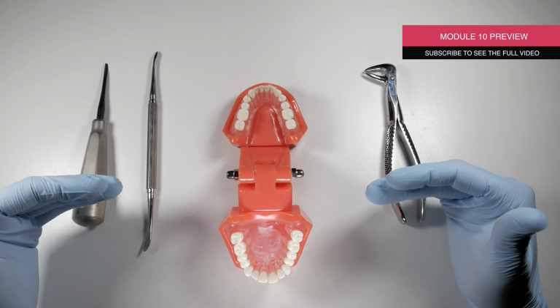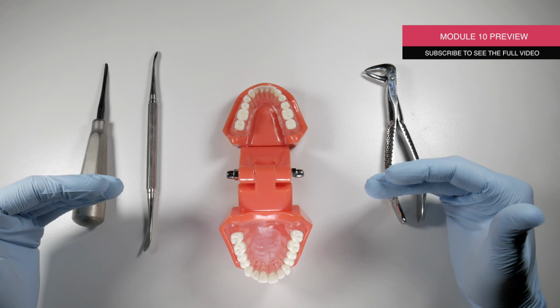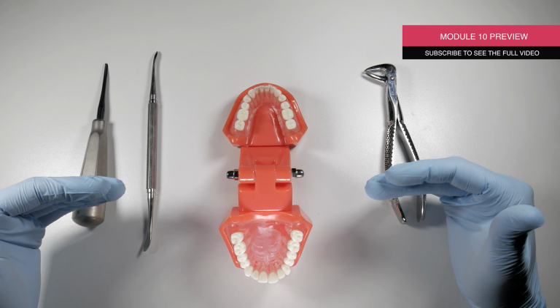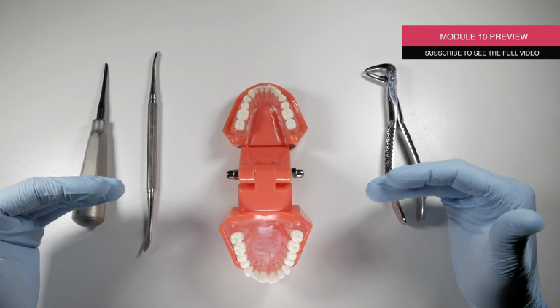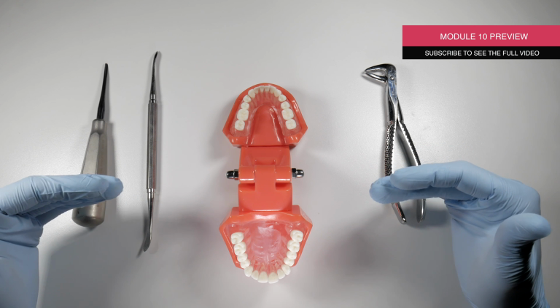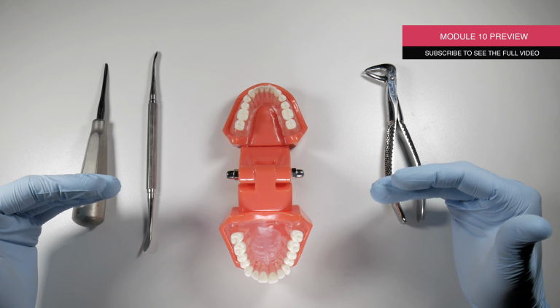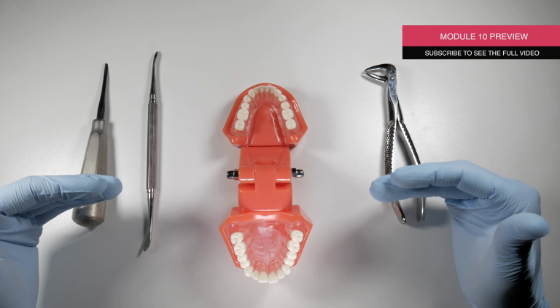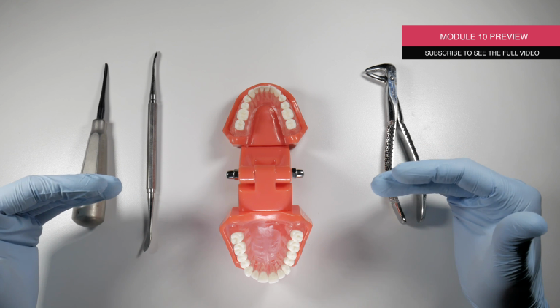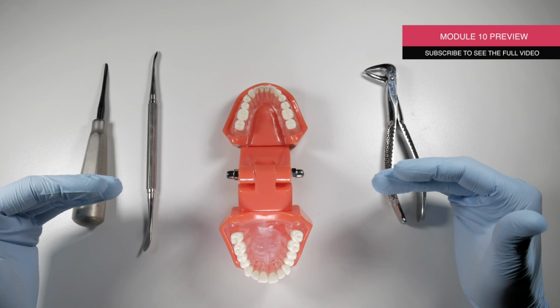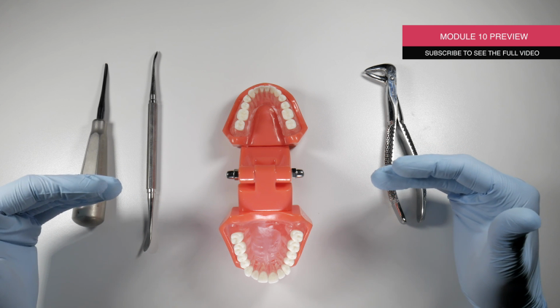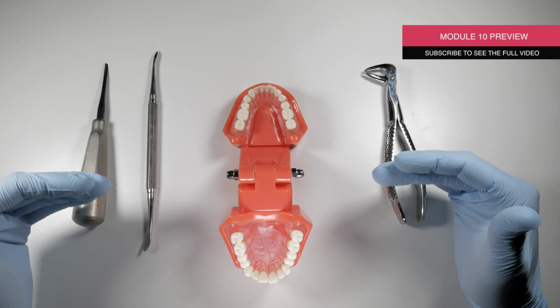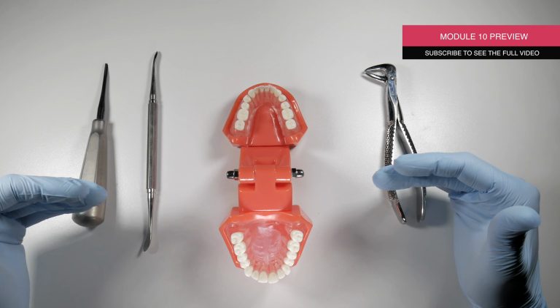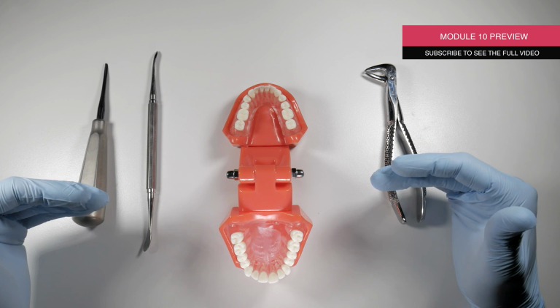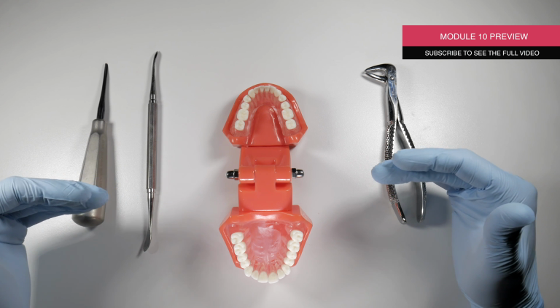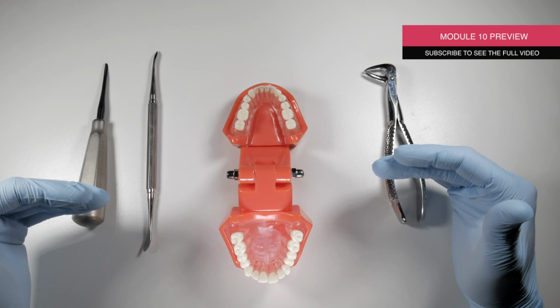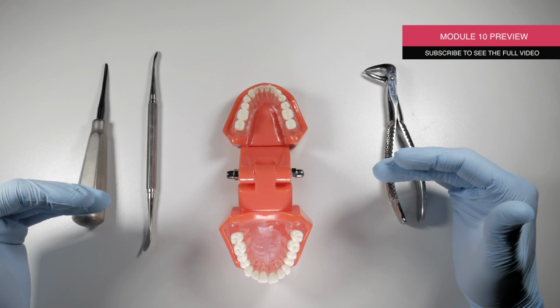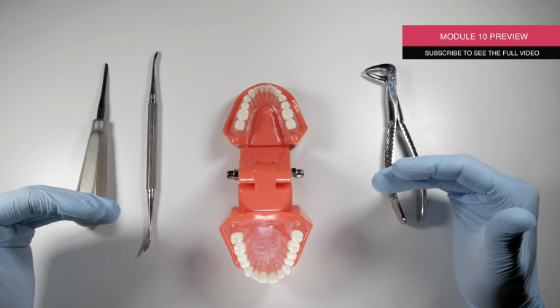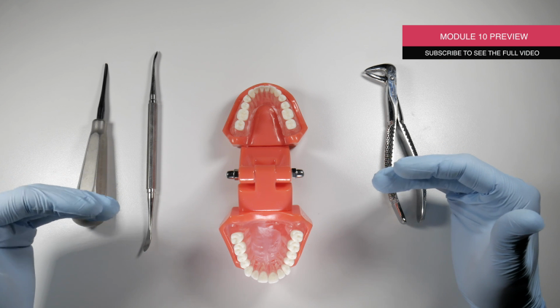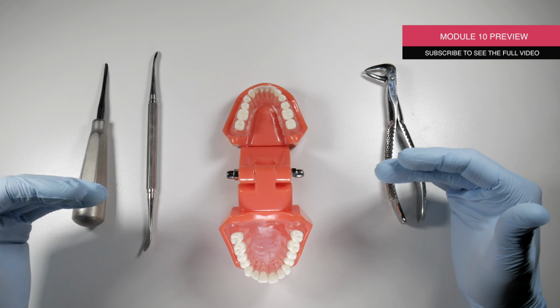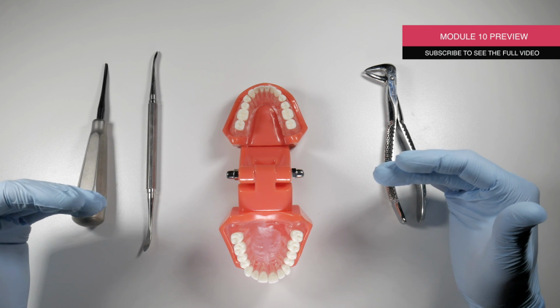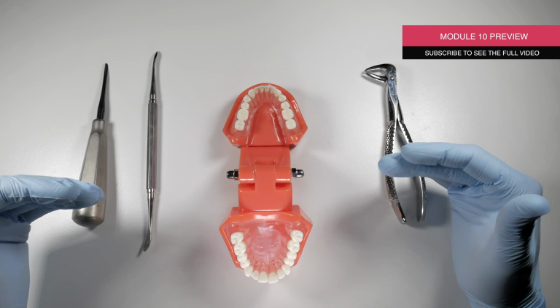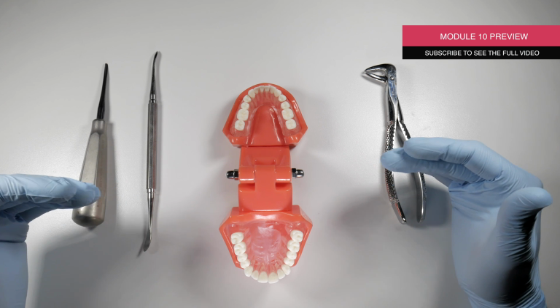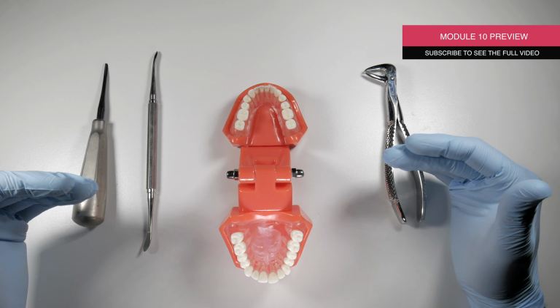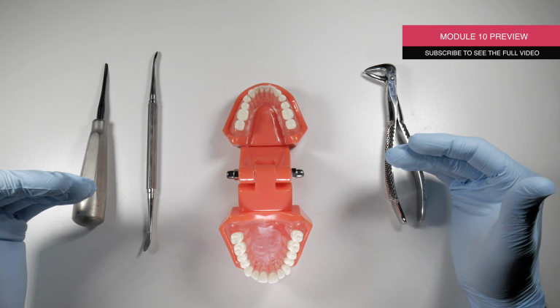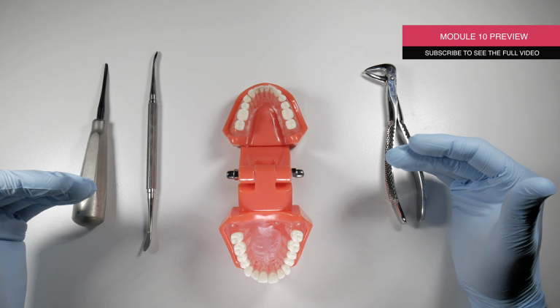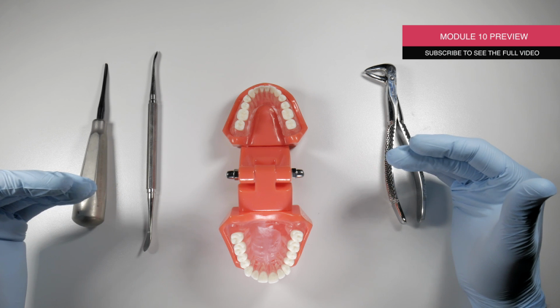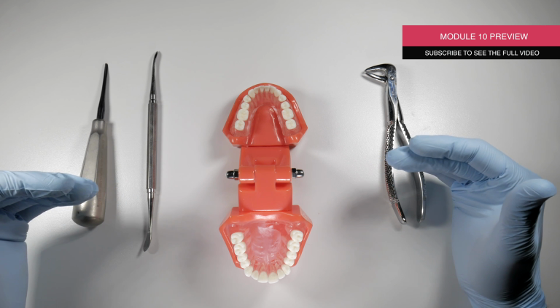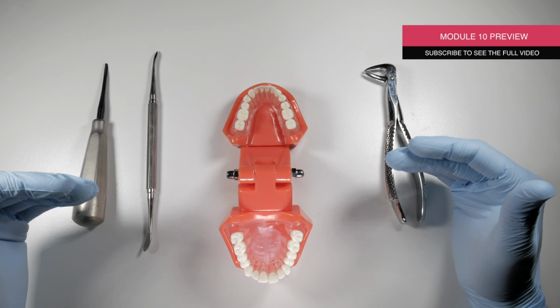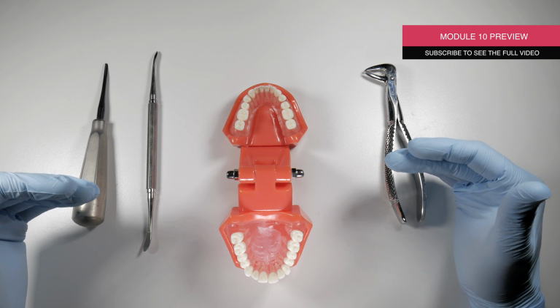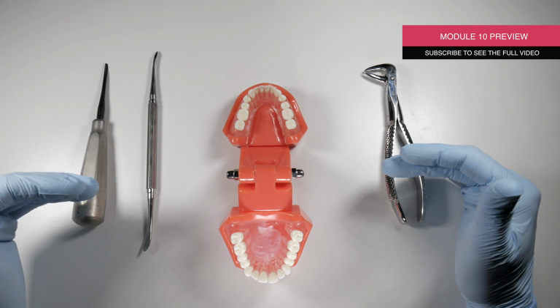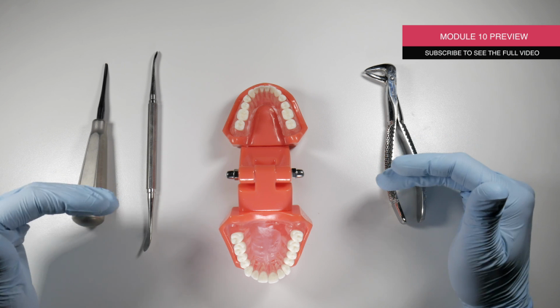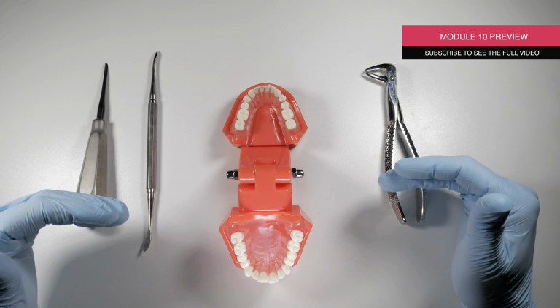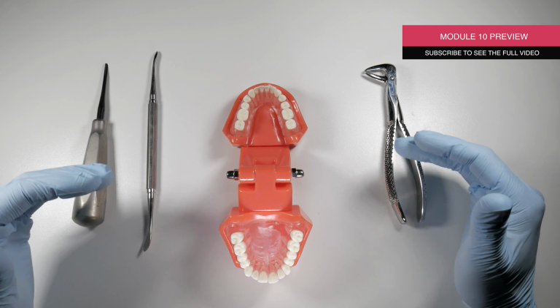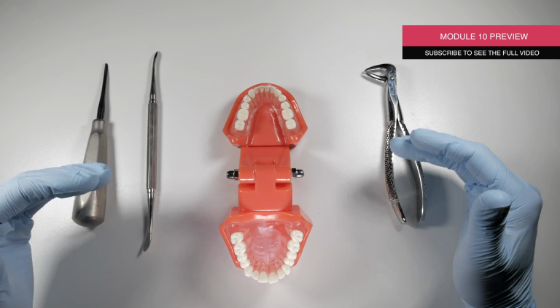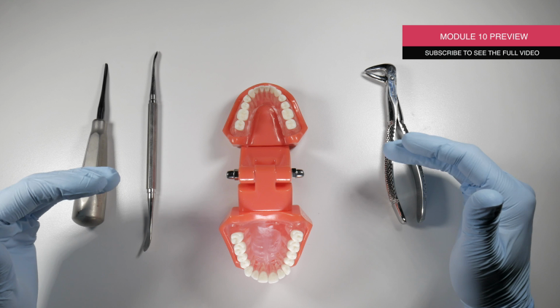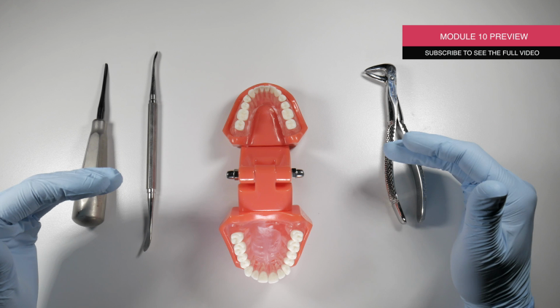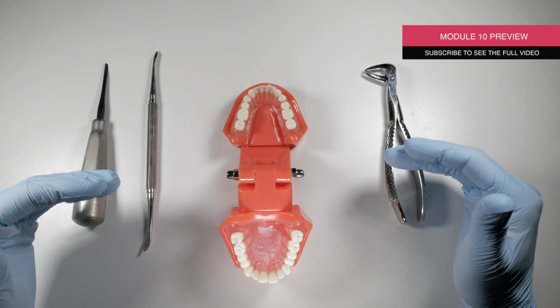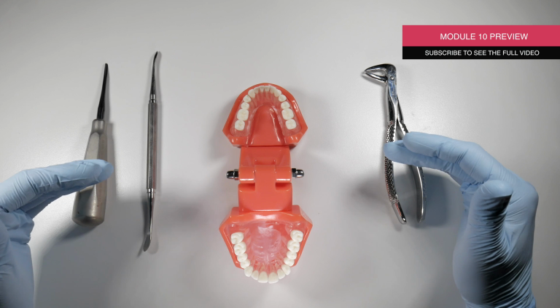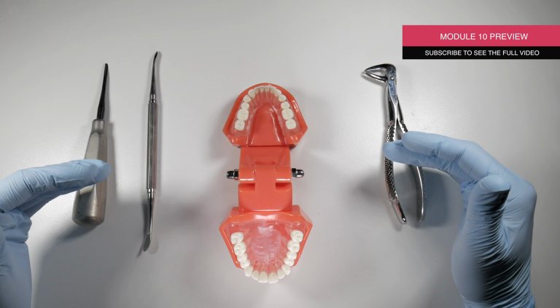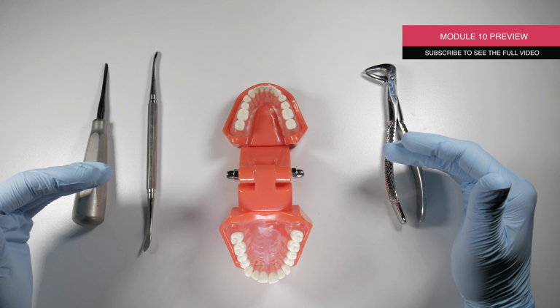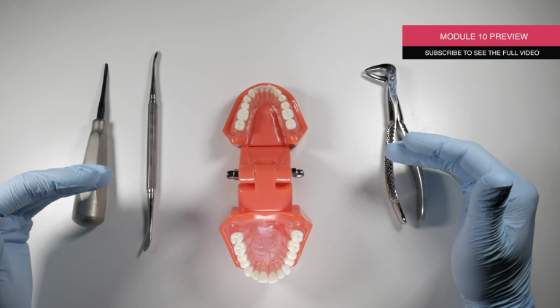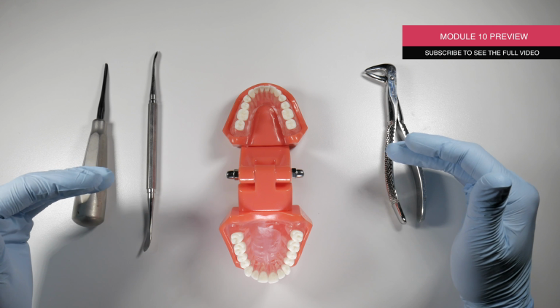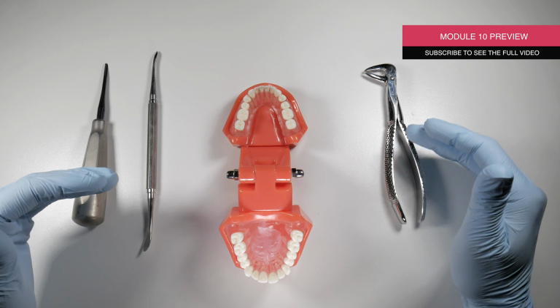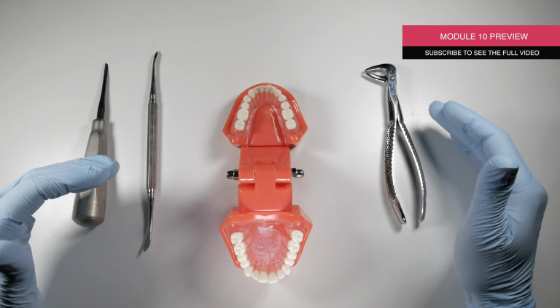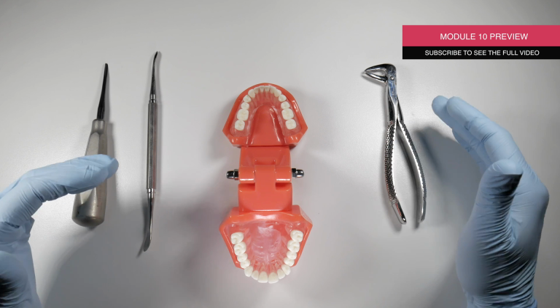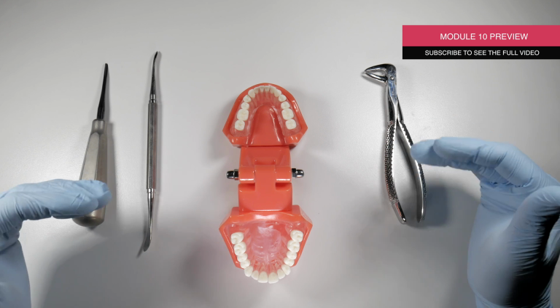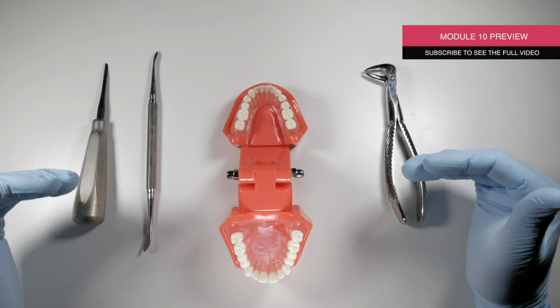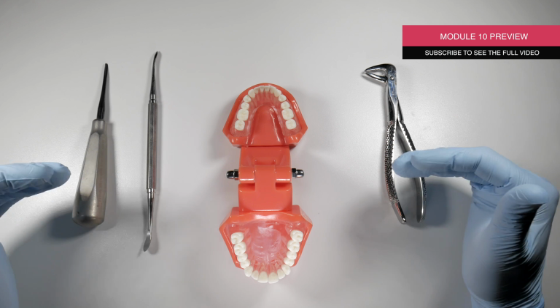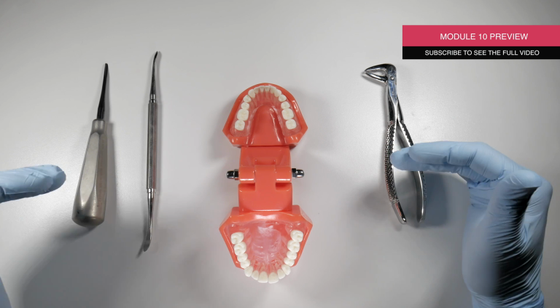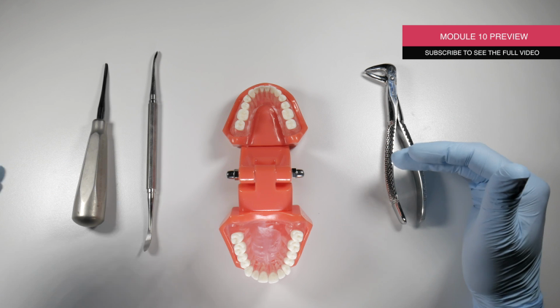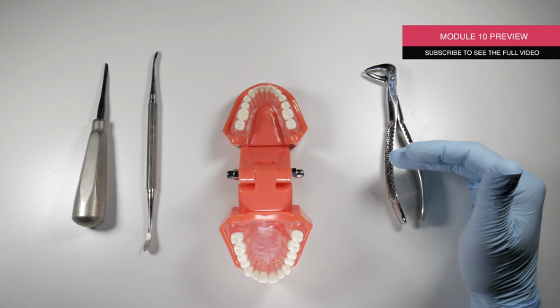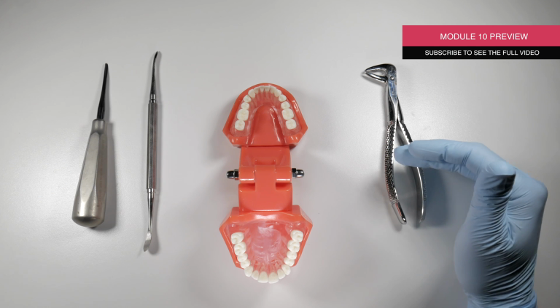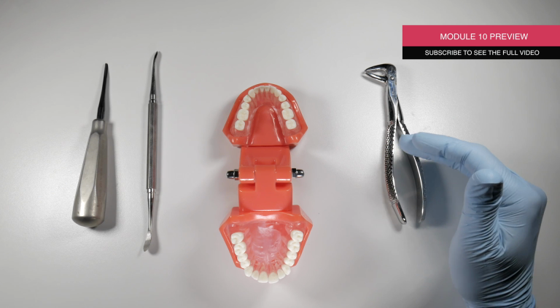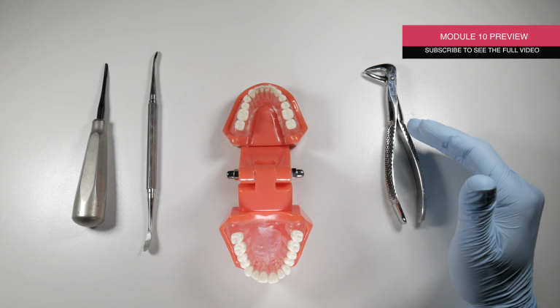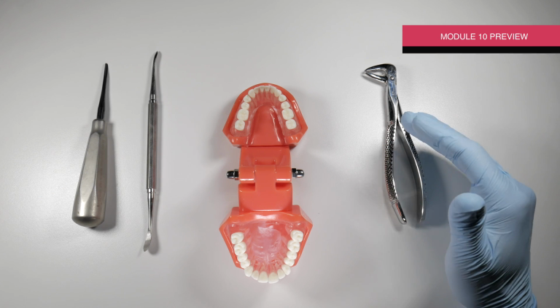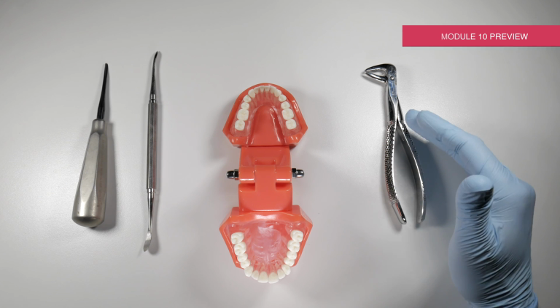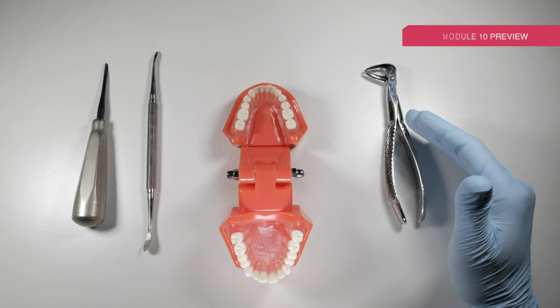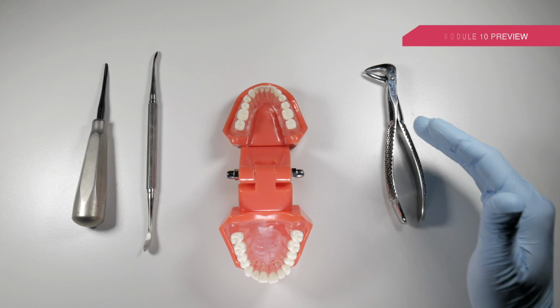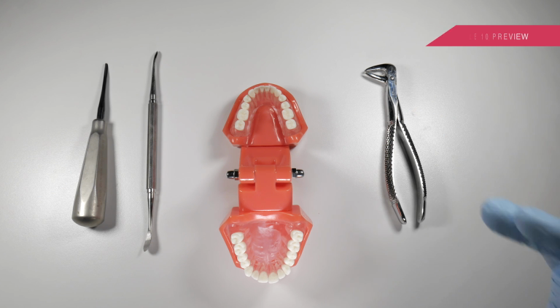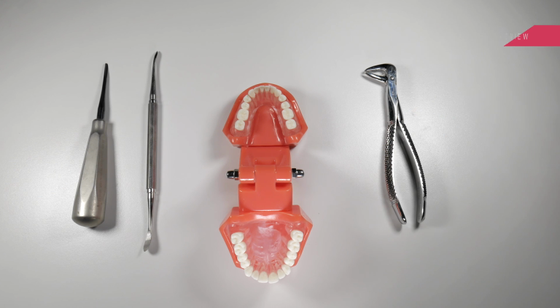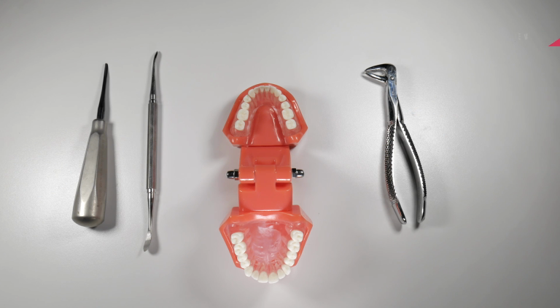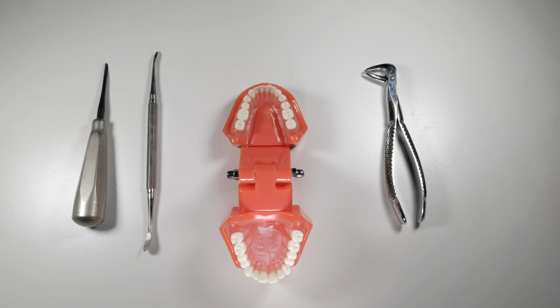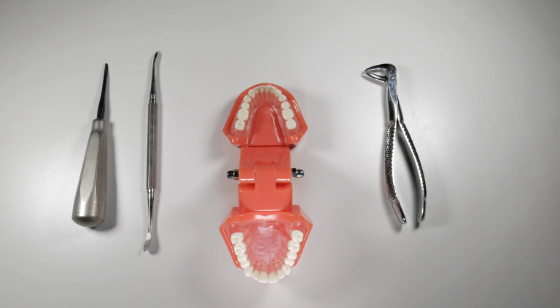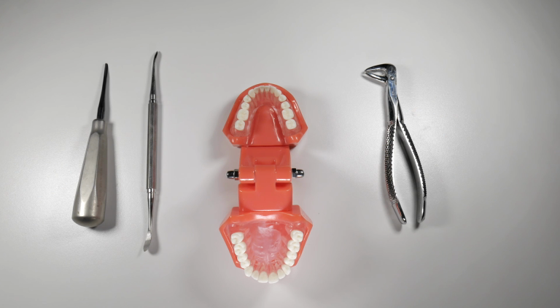We'll cover that in other videos. This video is about the 95% of the time where these teeth are a little more straightforward to remove. We're going to give you some tips for how to do it, and I'll show you how I do it in my practice.